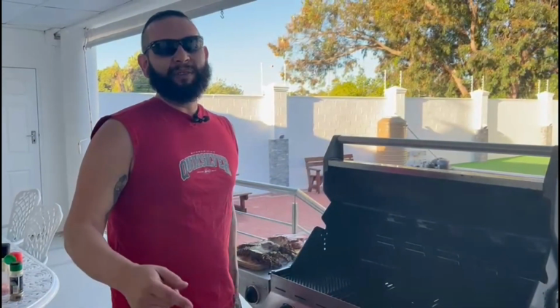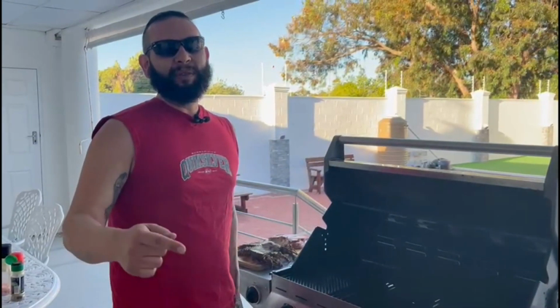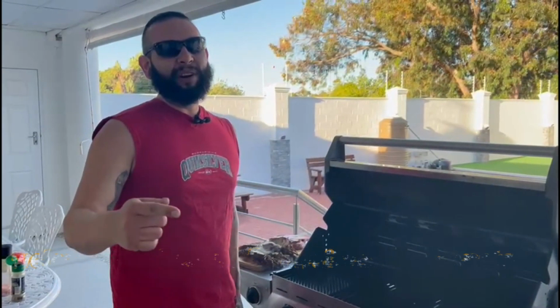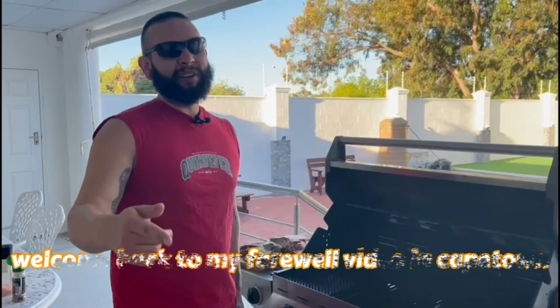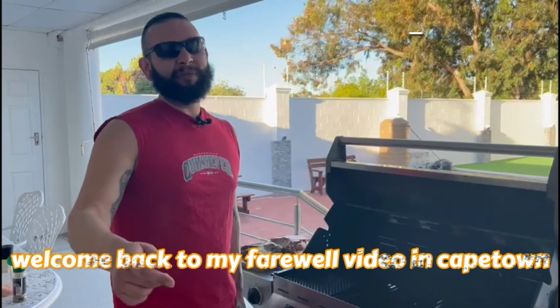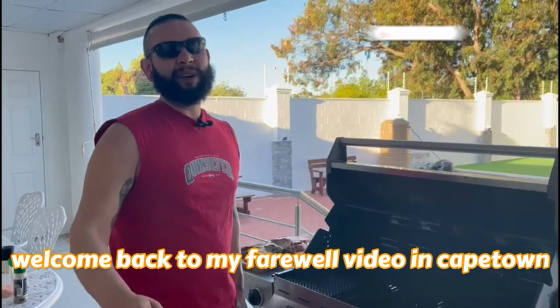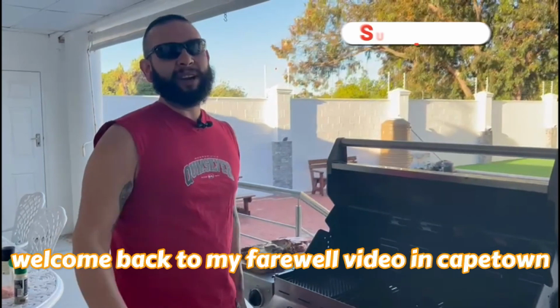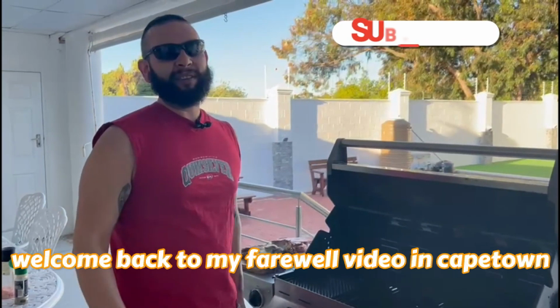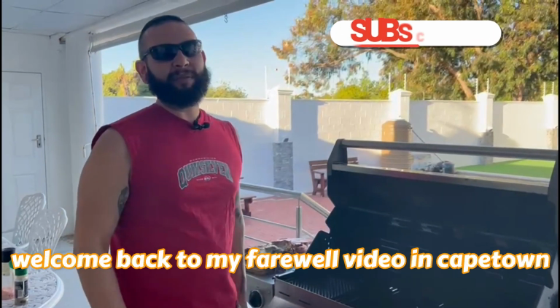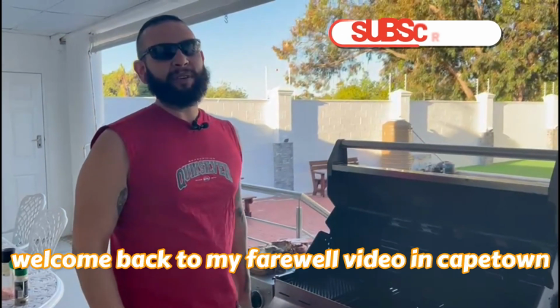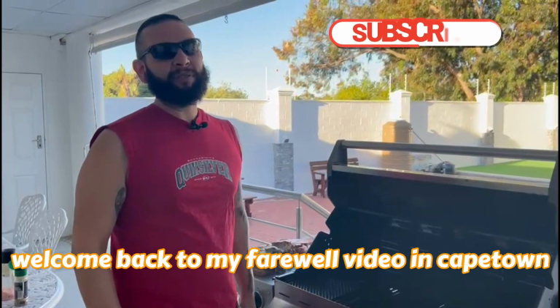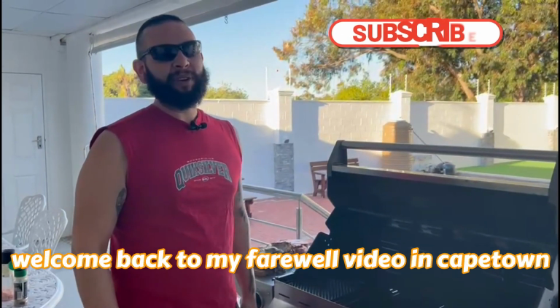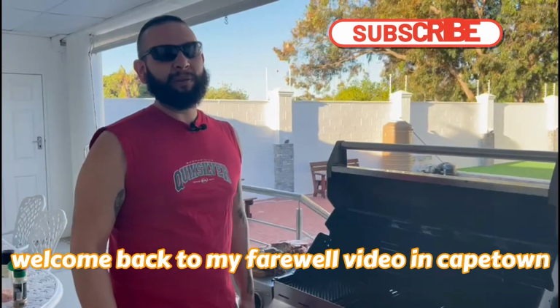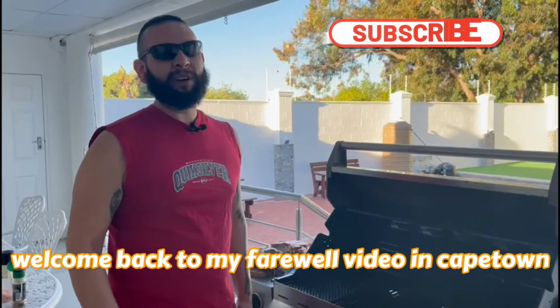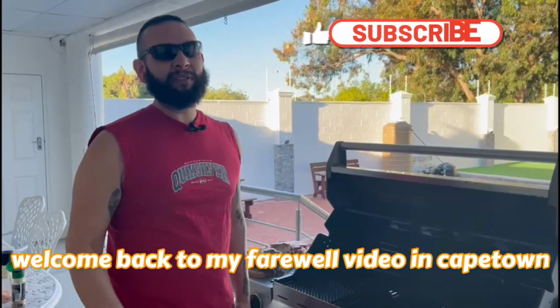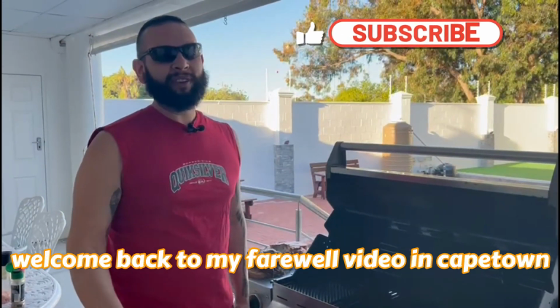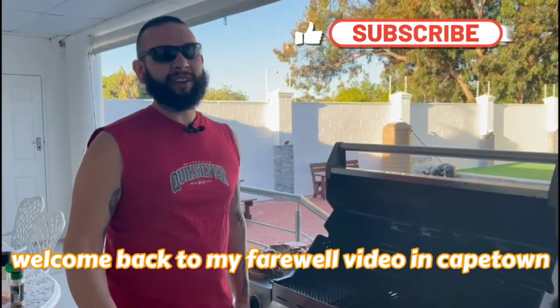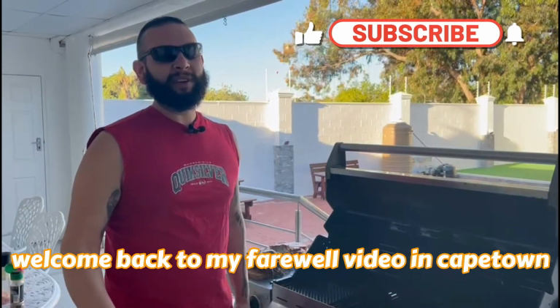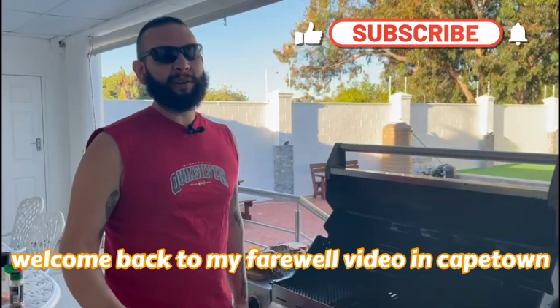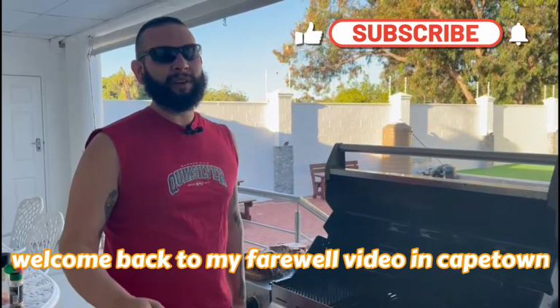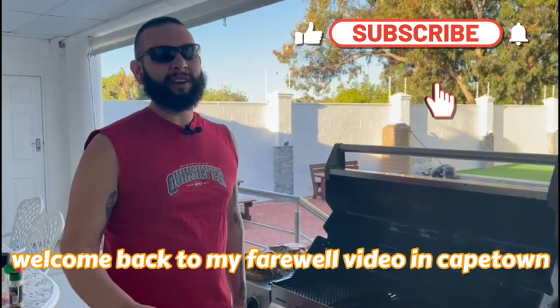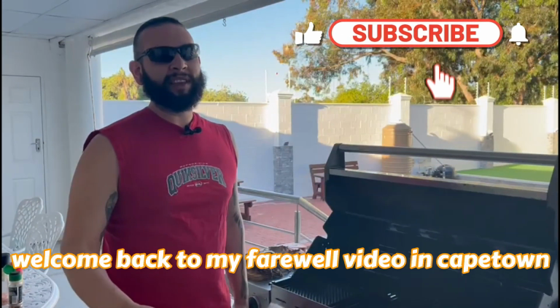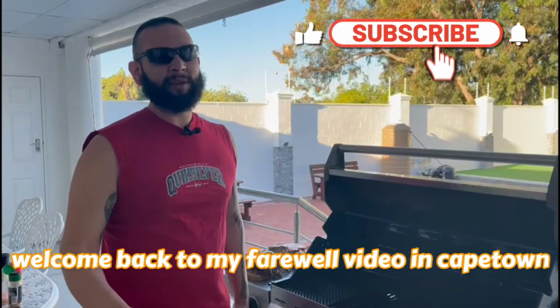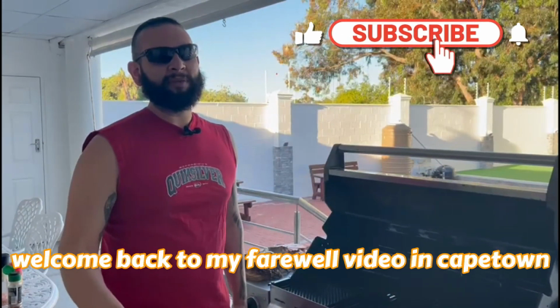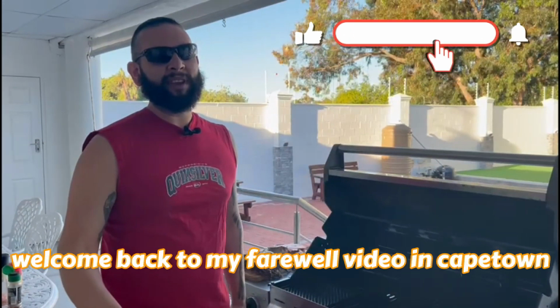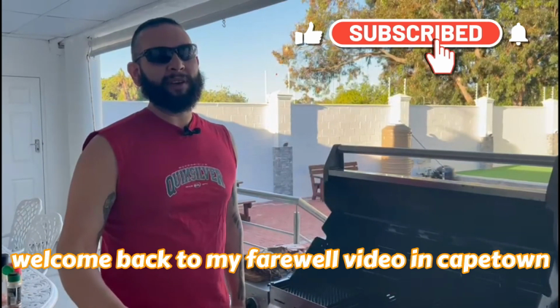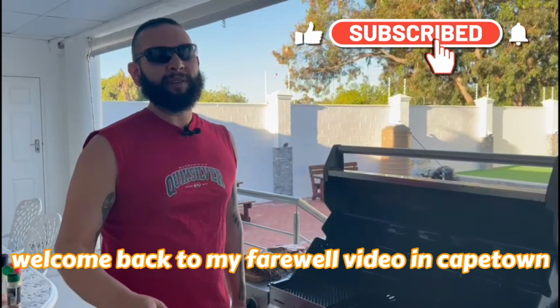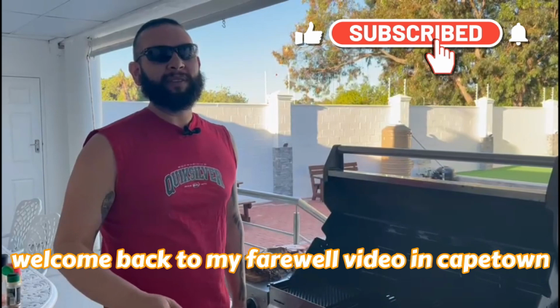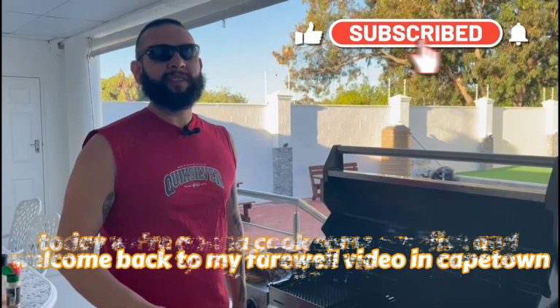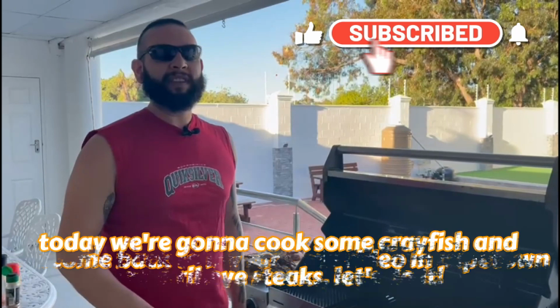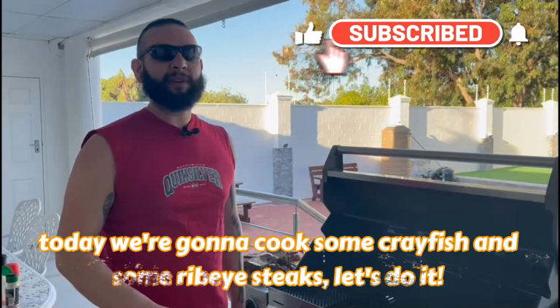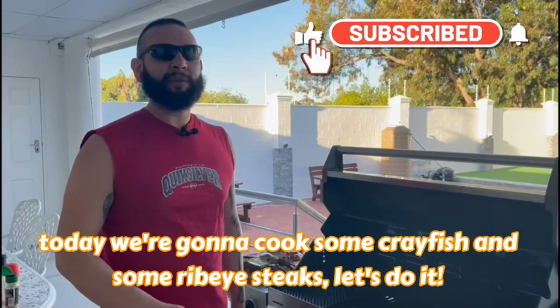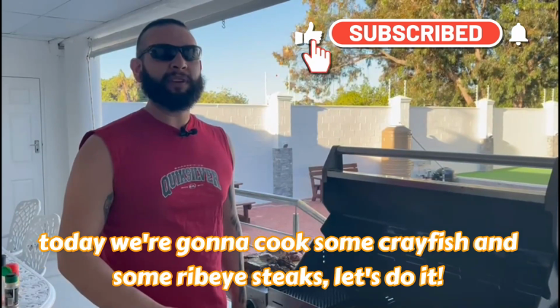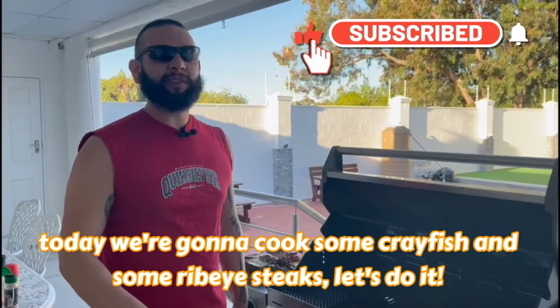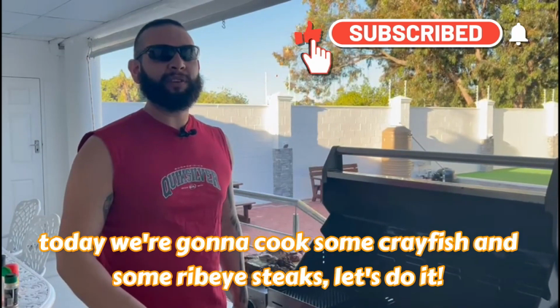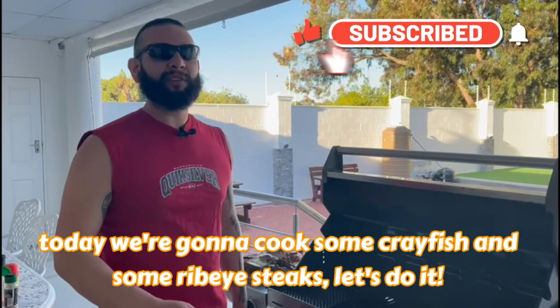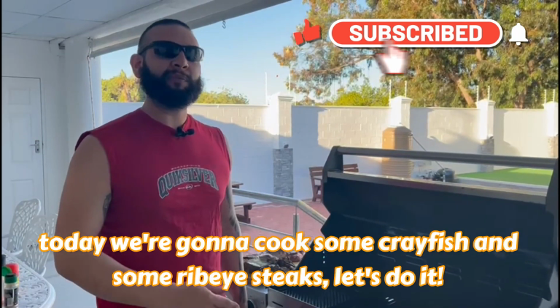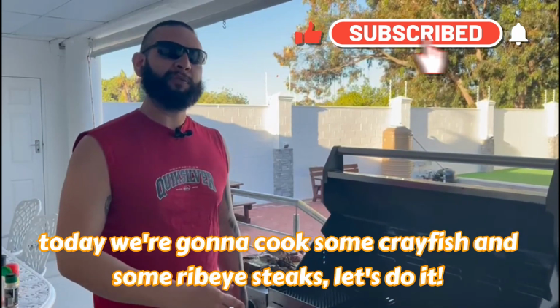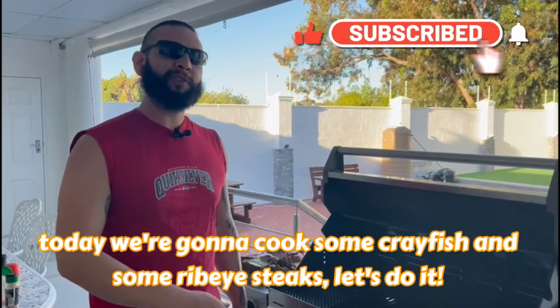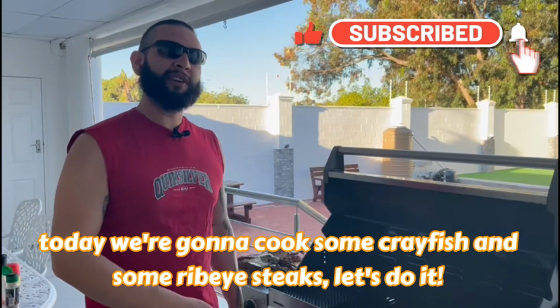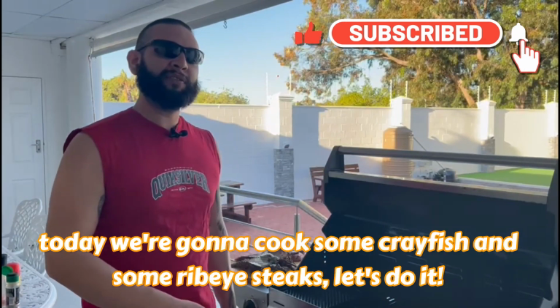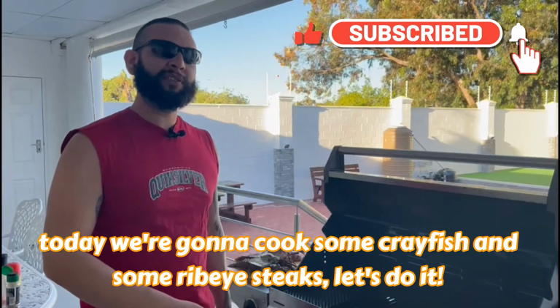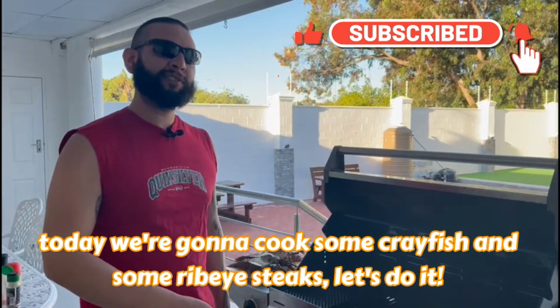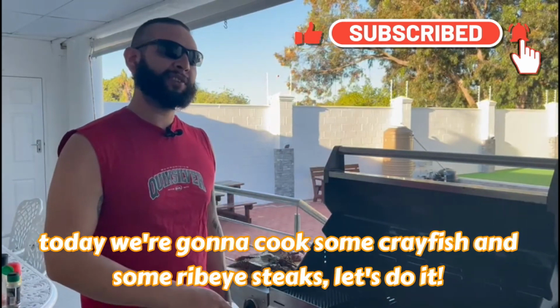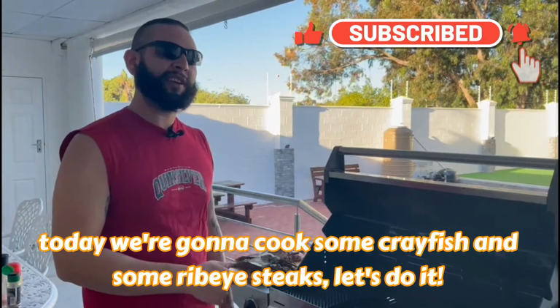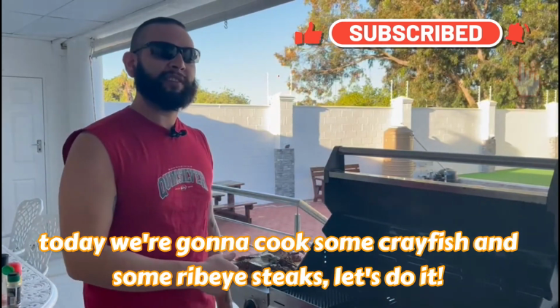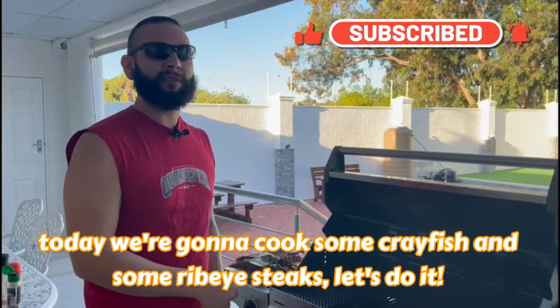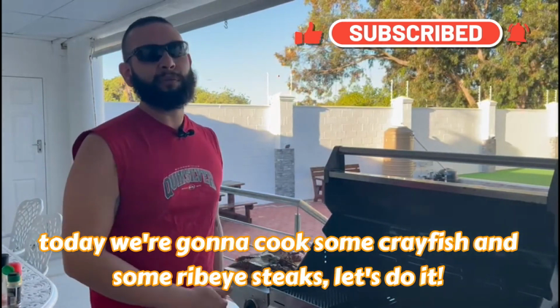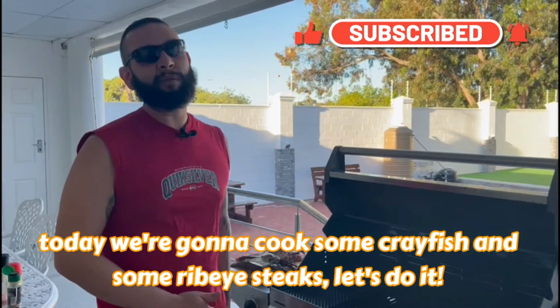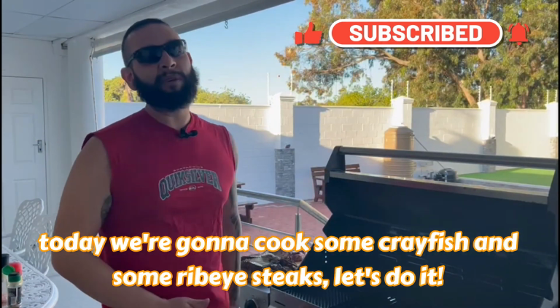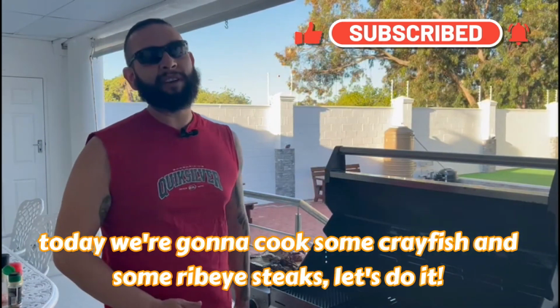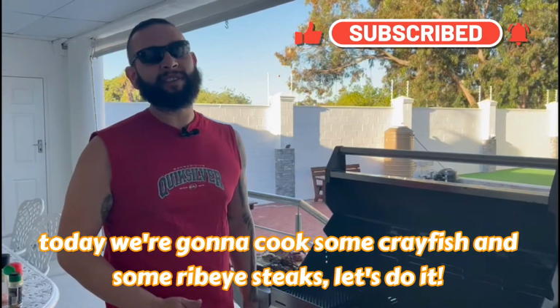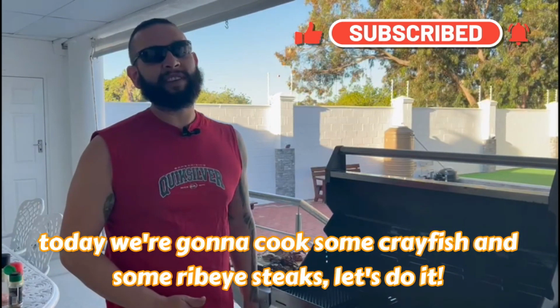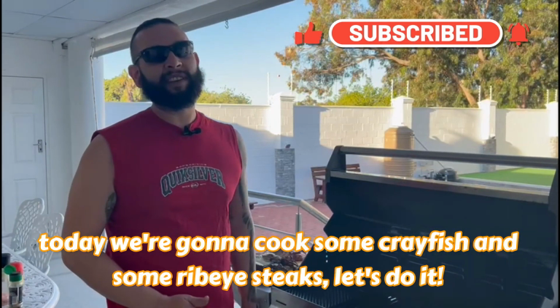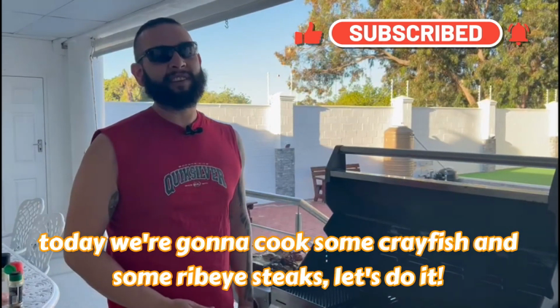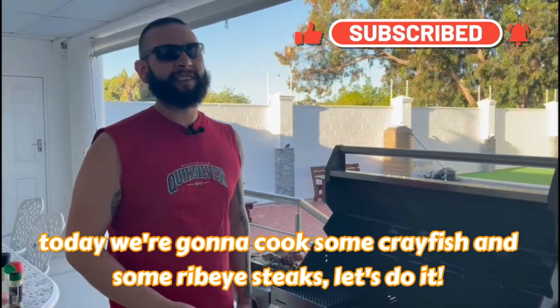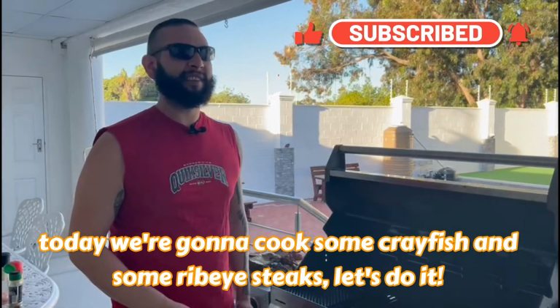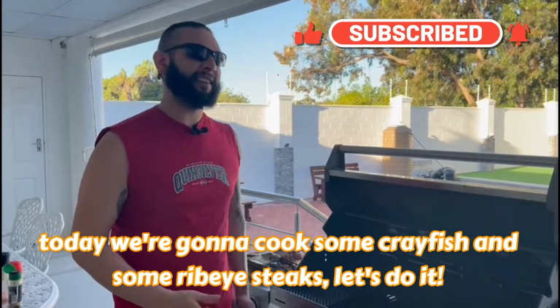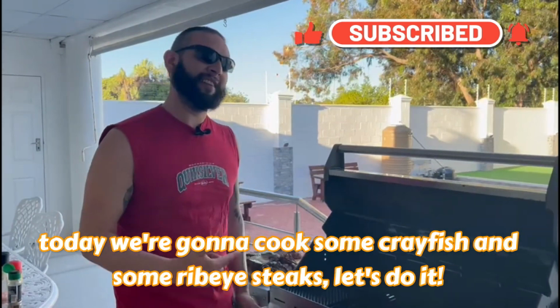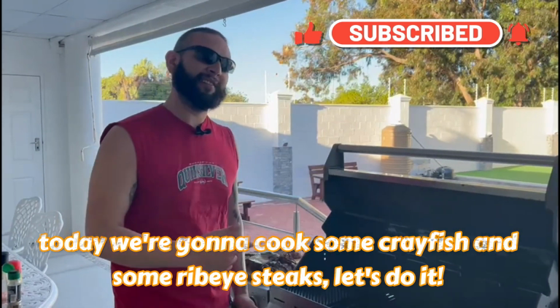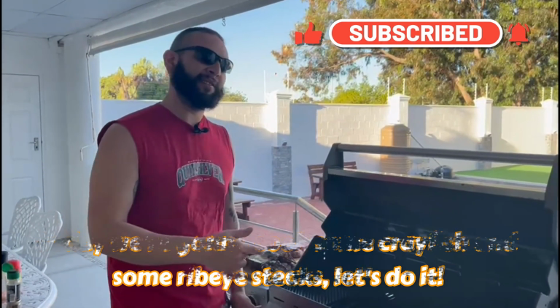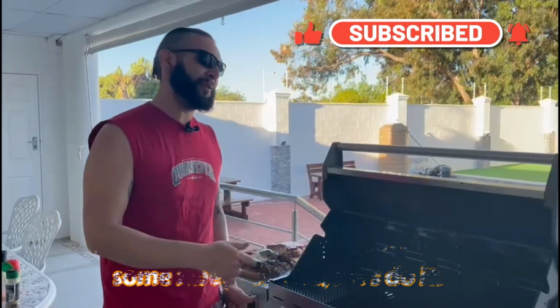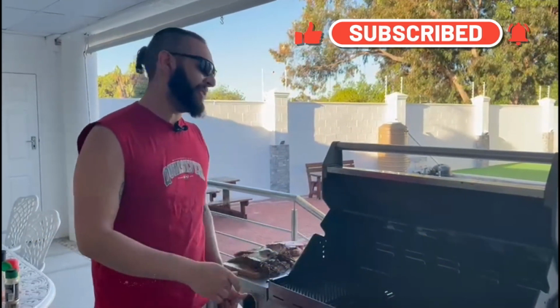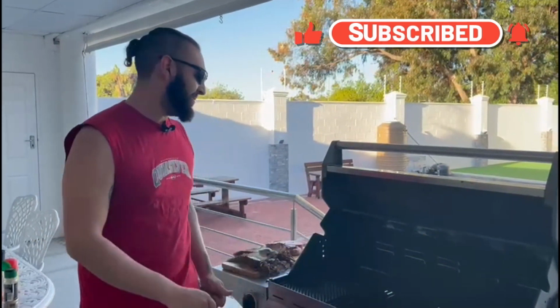Welcome back to my farewell video in Cape Town. Today we're going to cook some crayfish and some ribeye steaks. Let's do it.